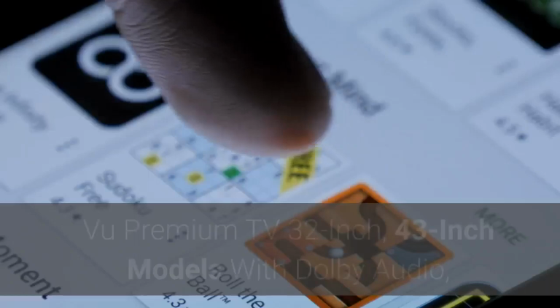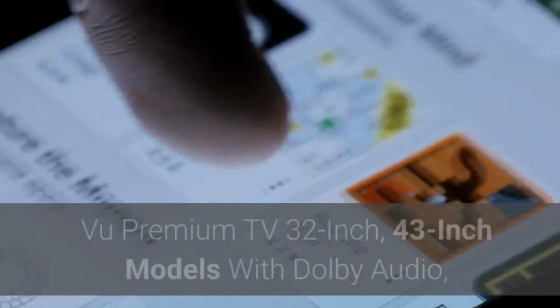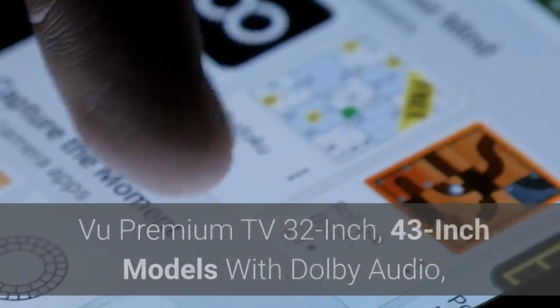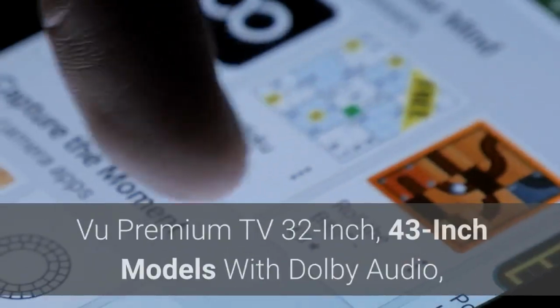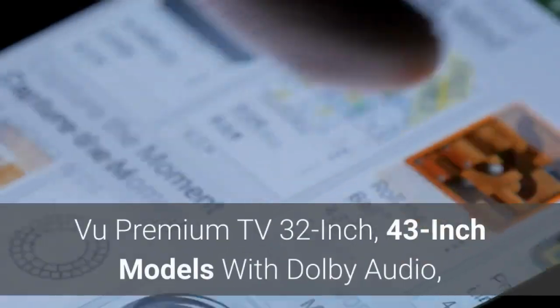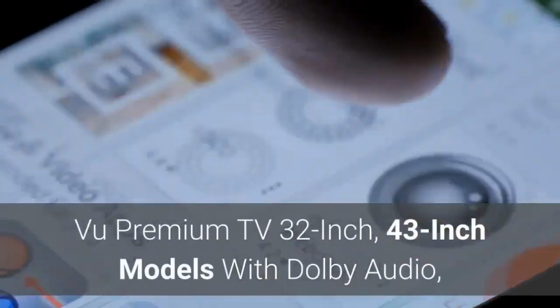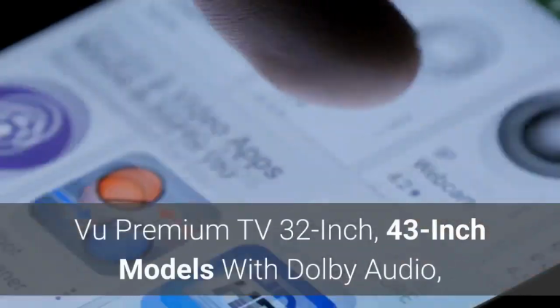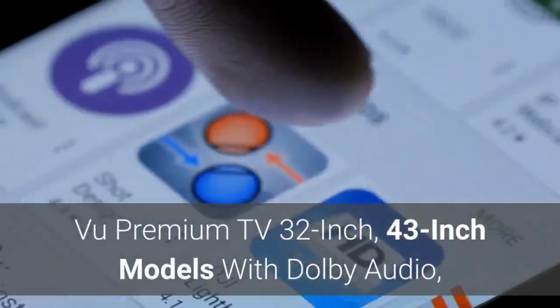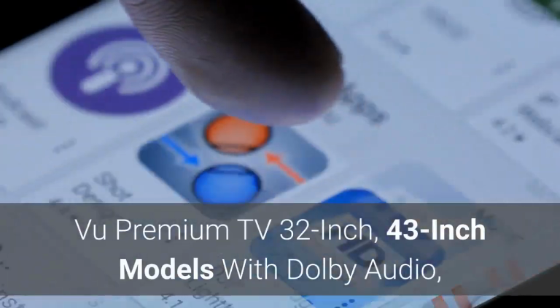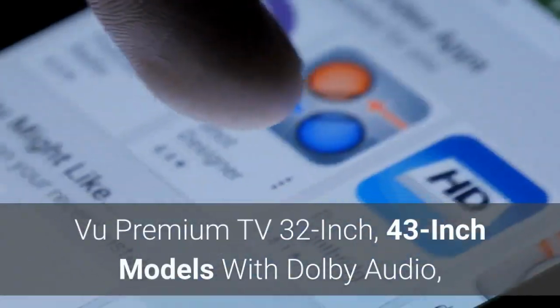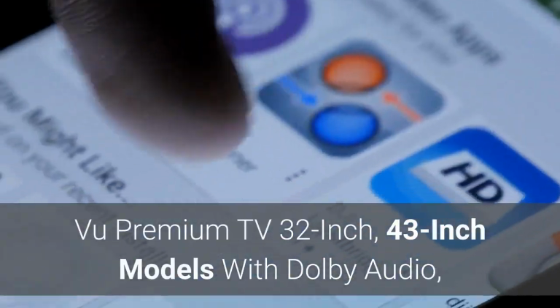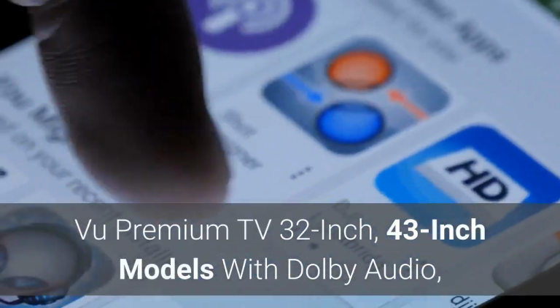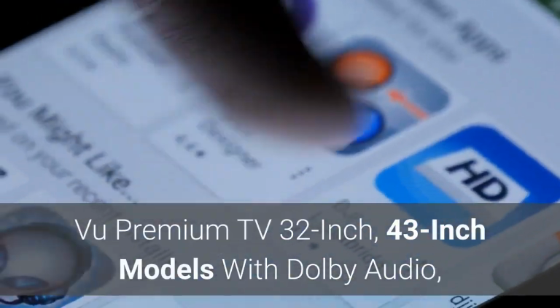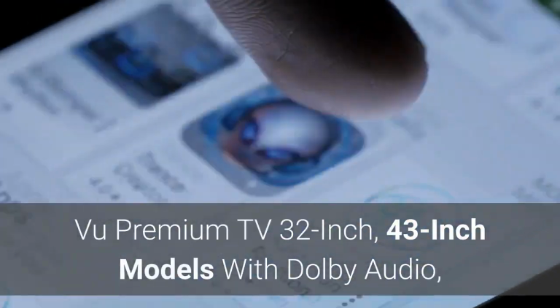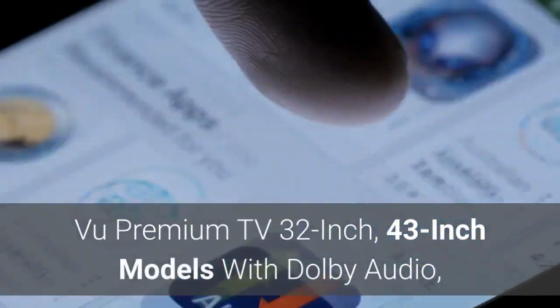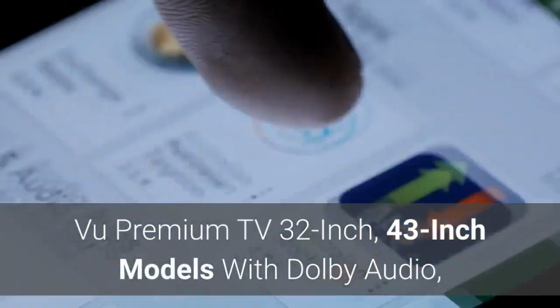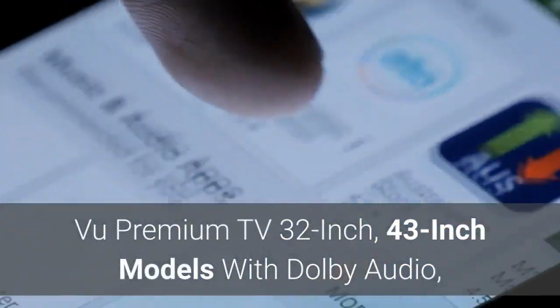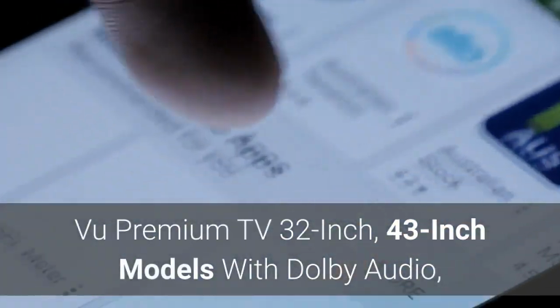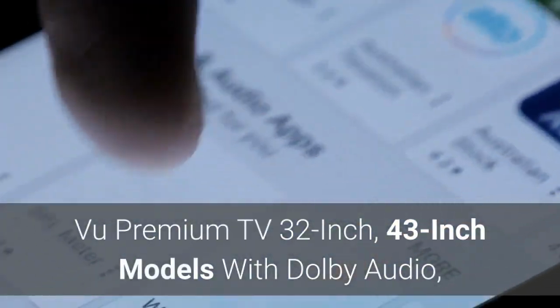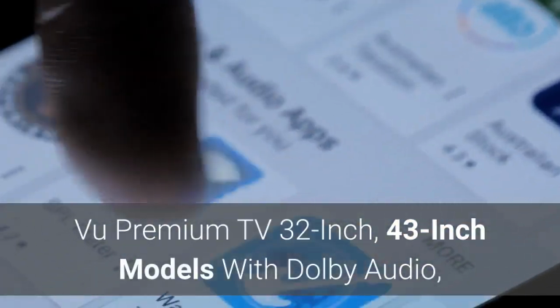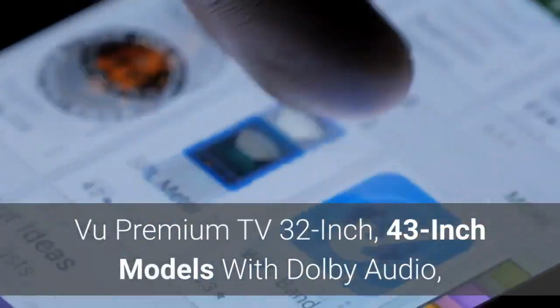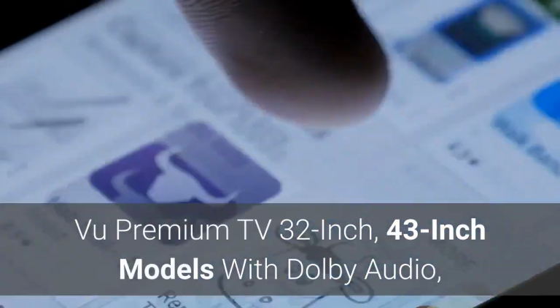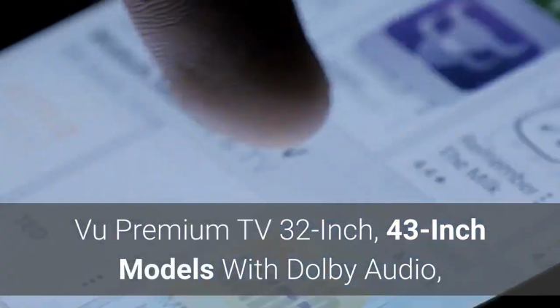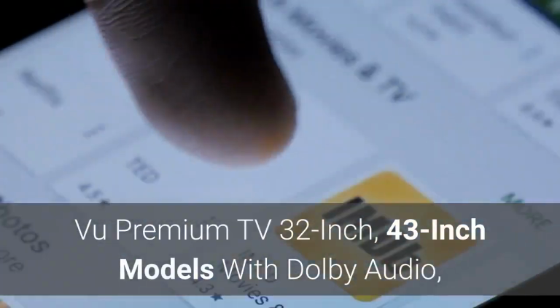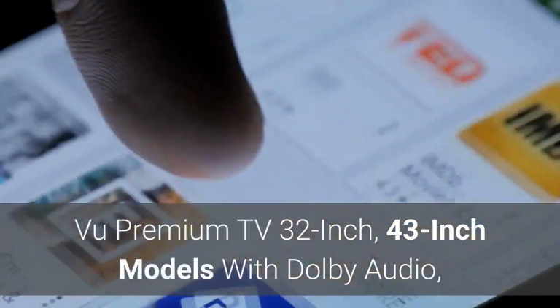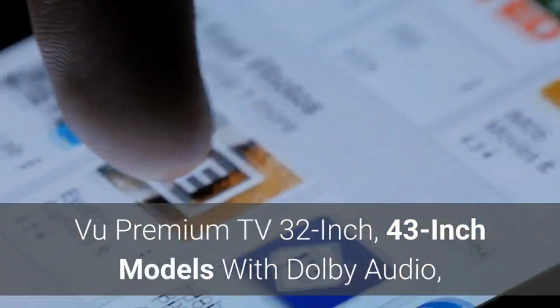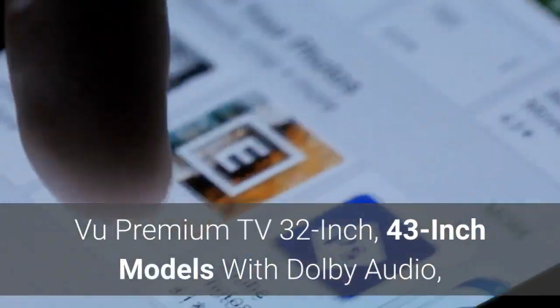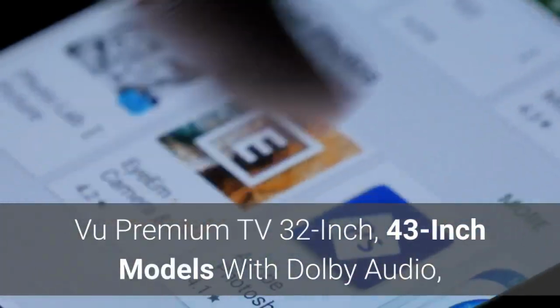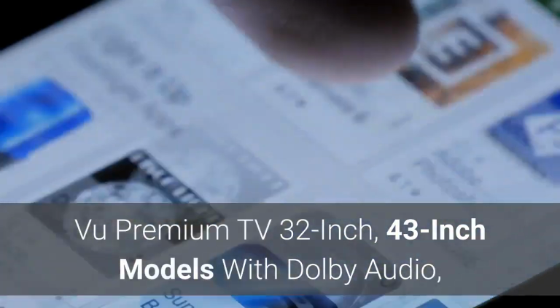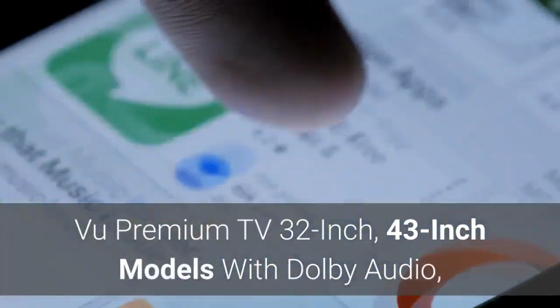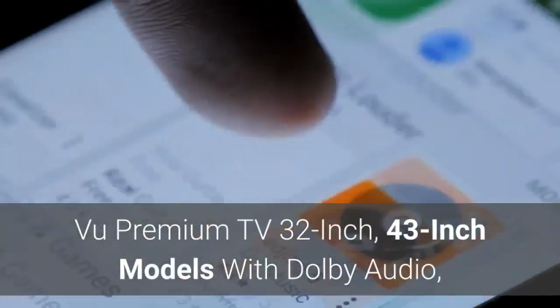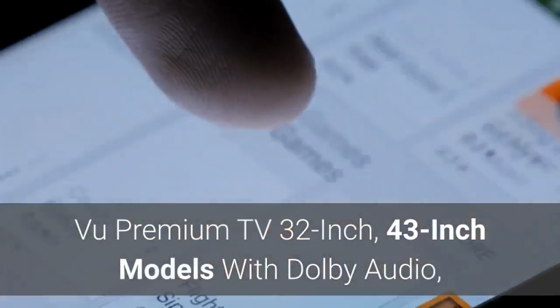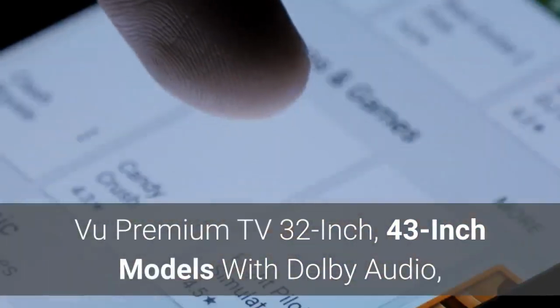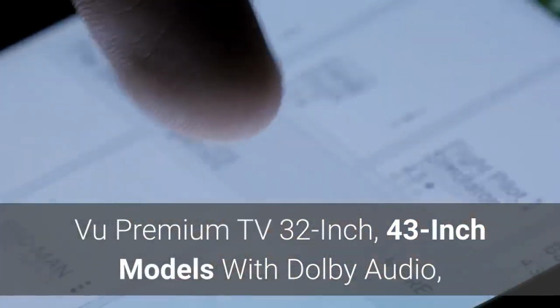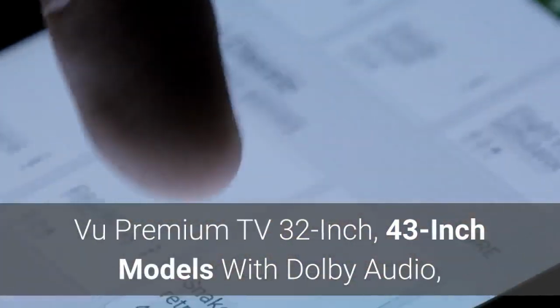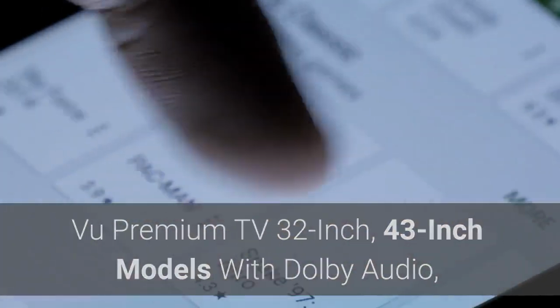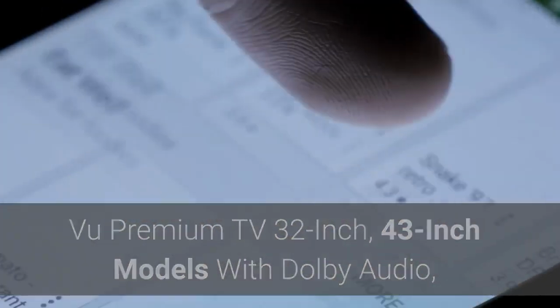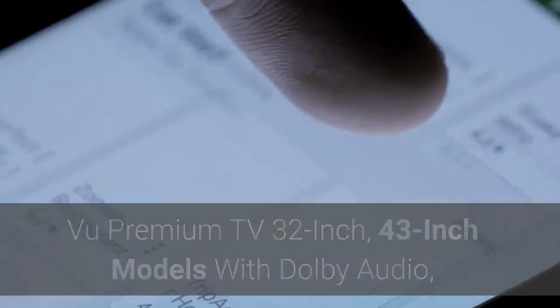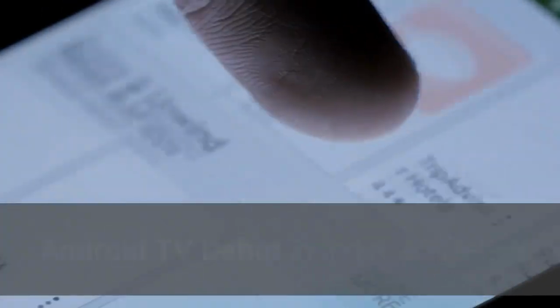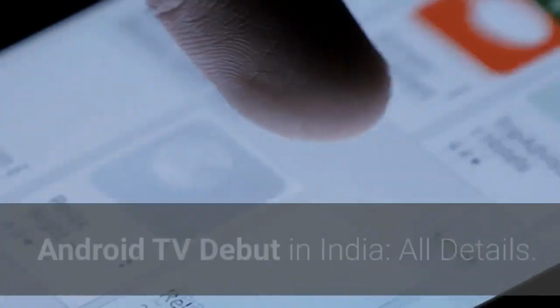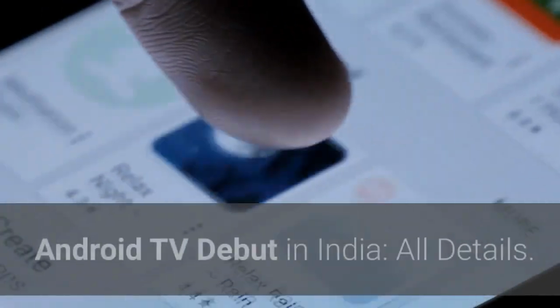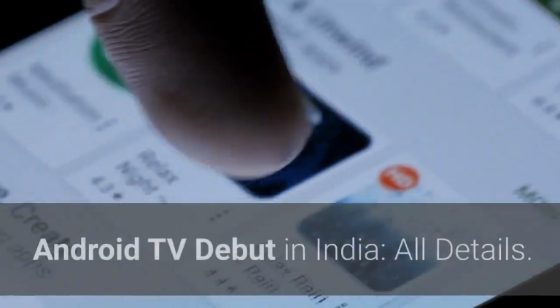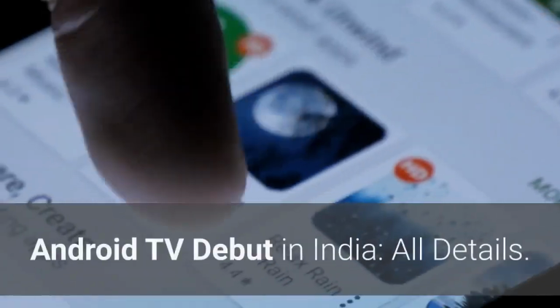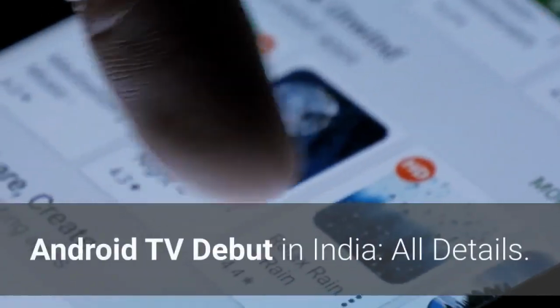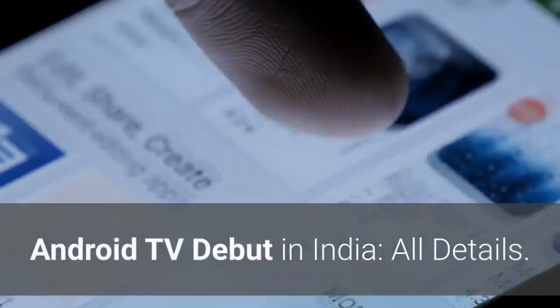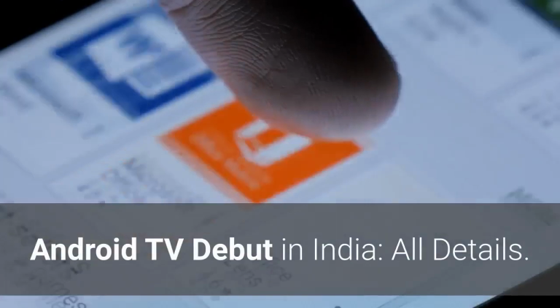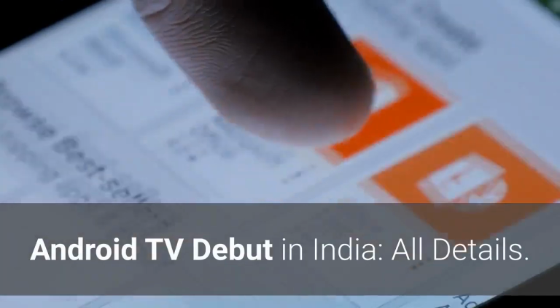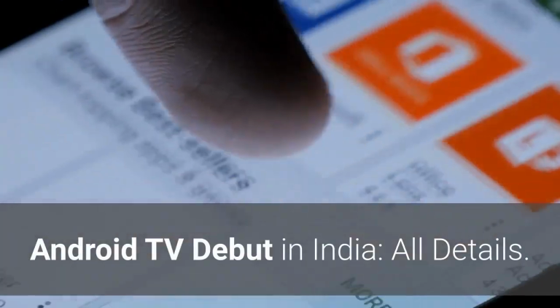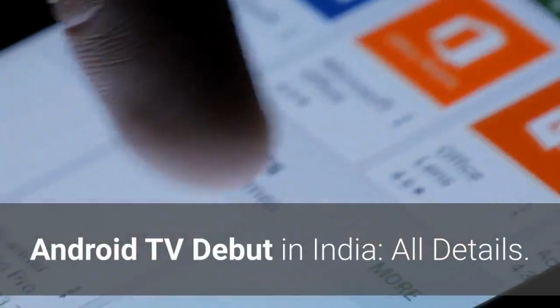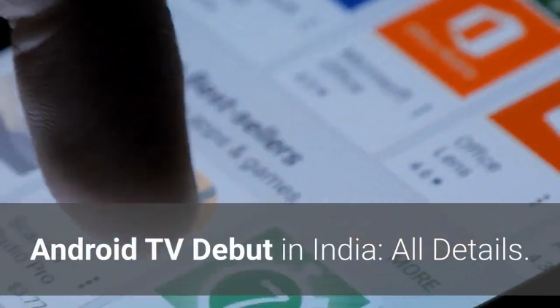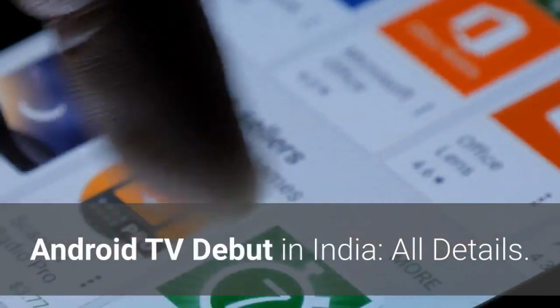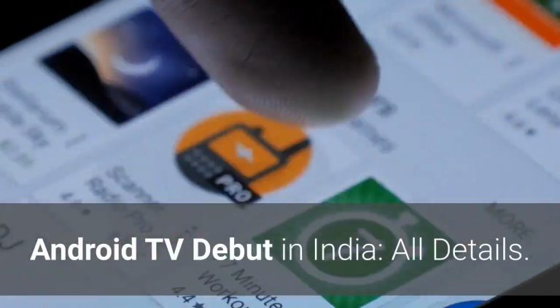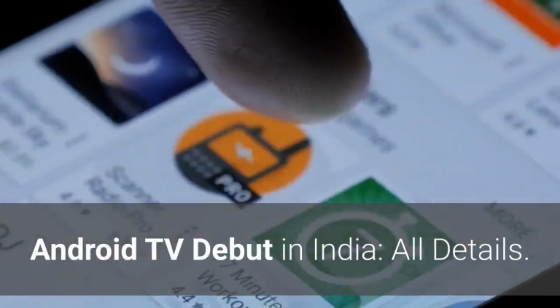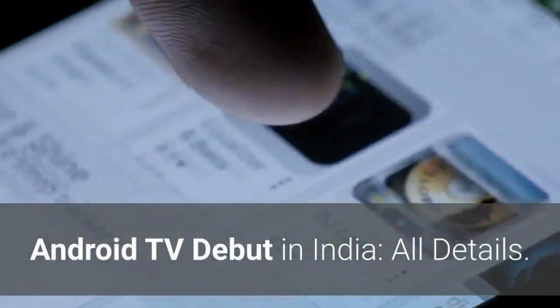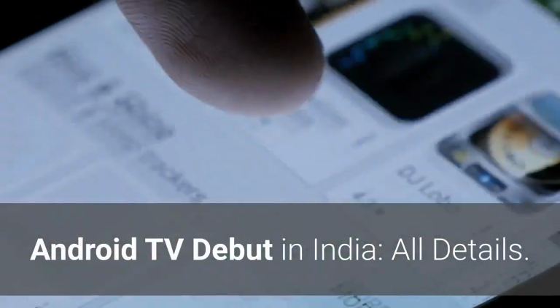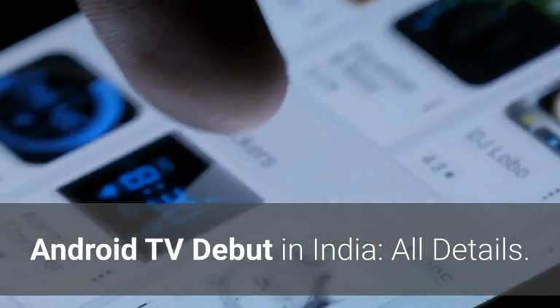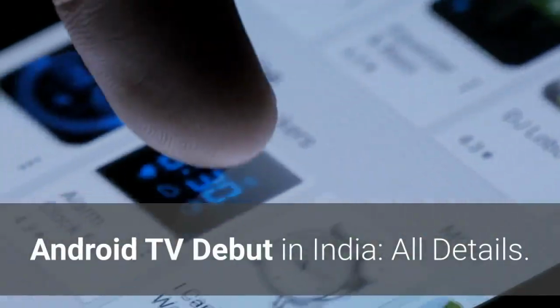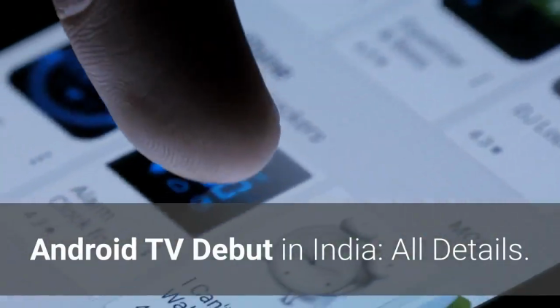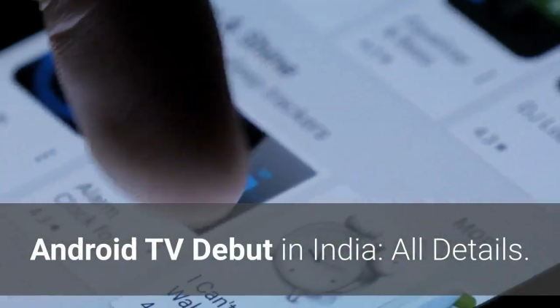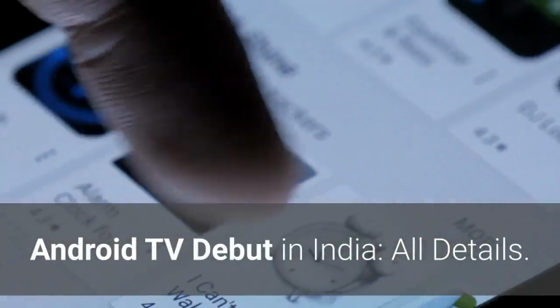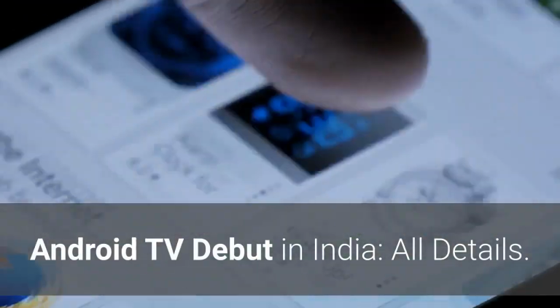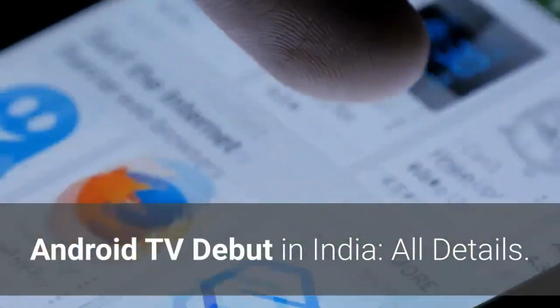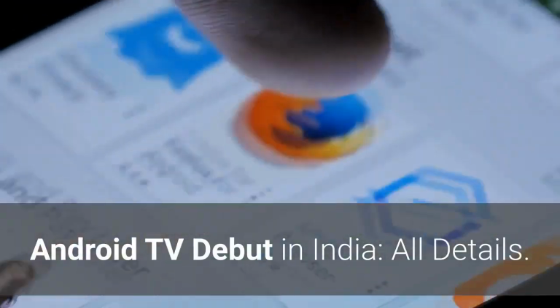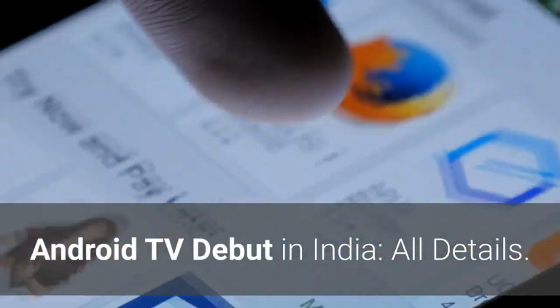Voo Premium TV 32-inch and 43-inch models with Dolby Audio and Android TV debut in India — all details.